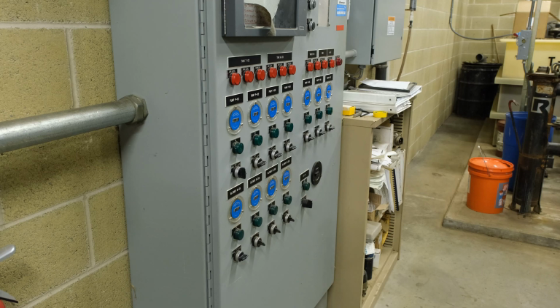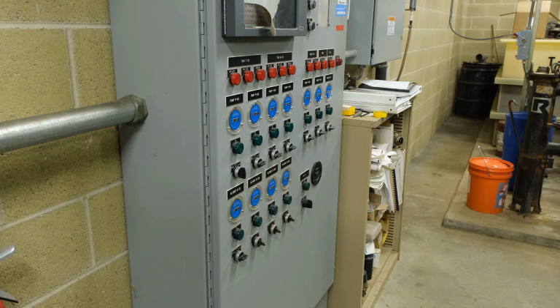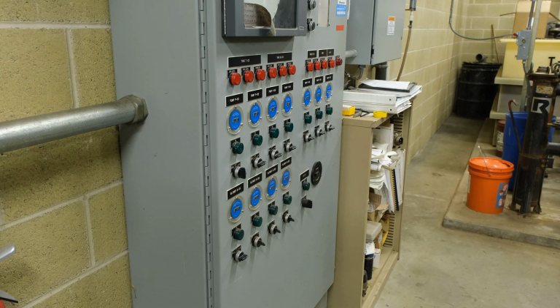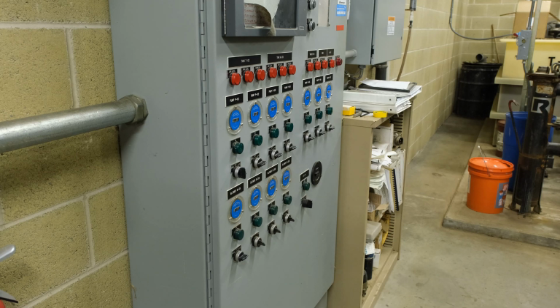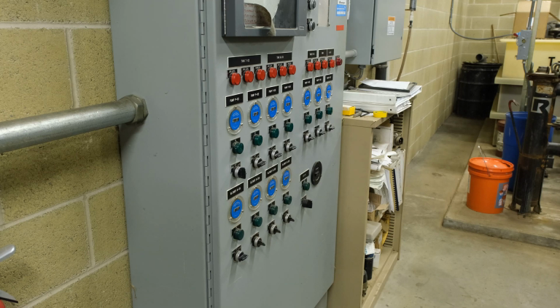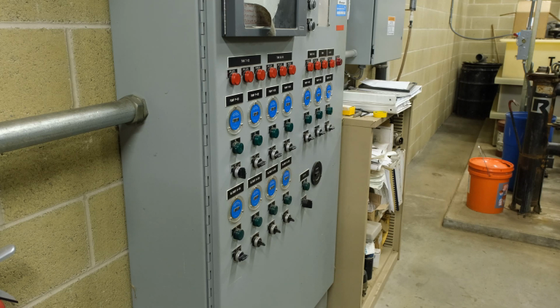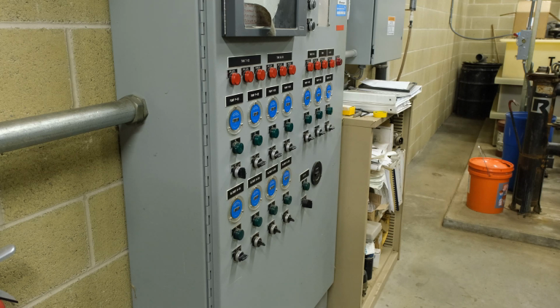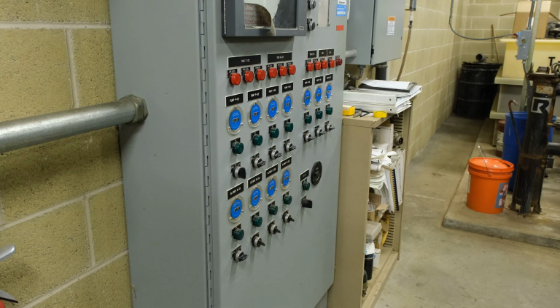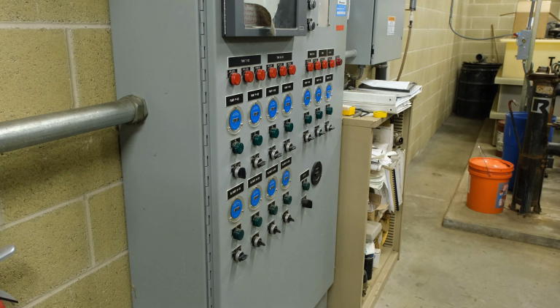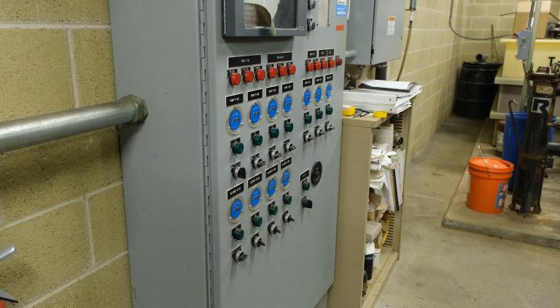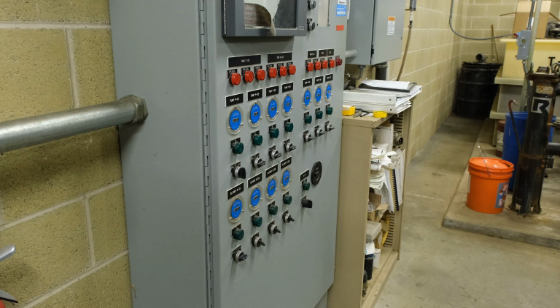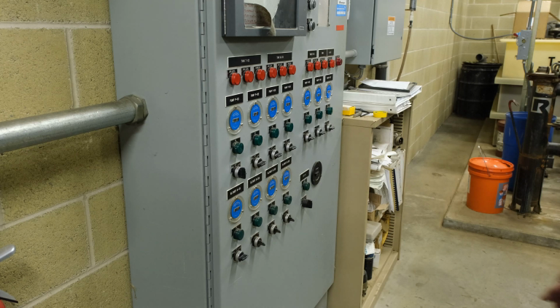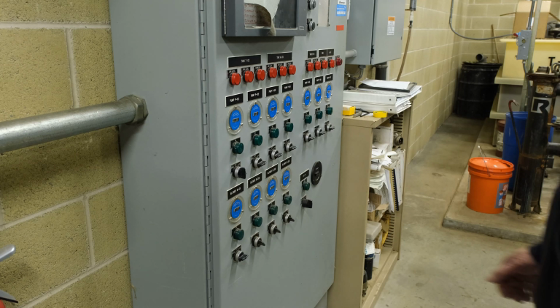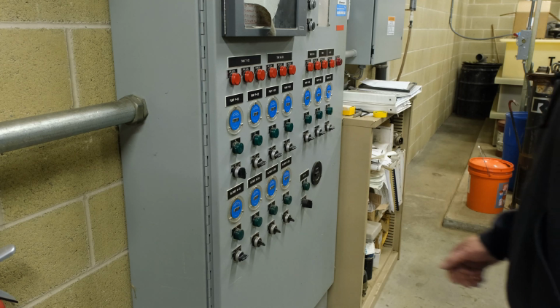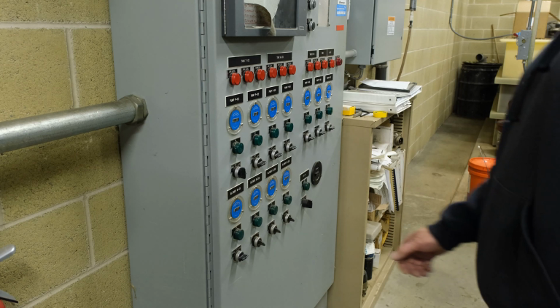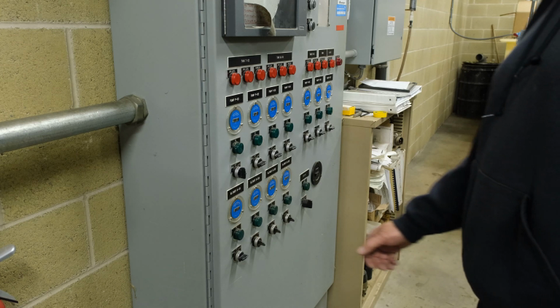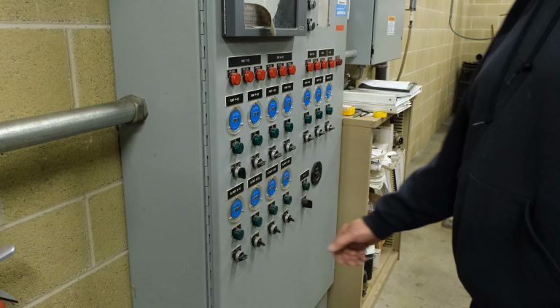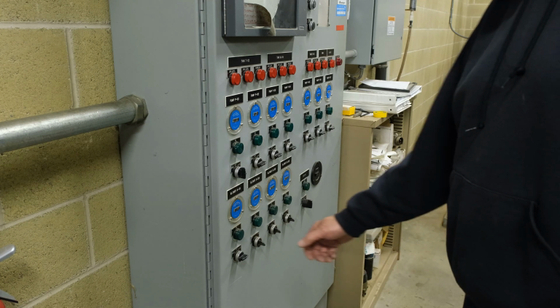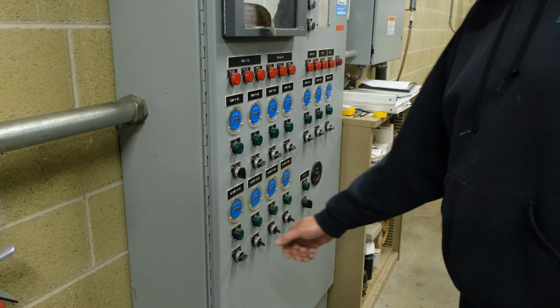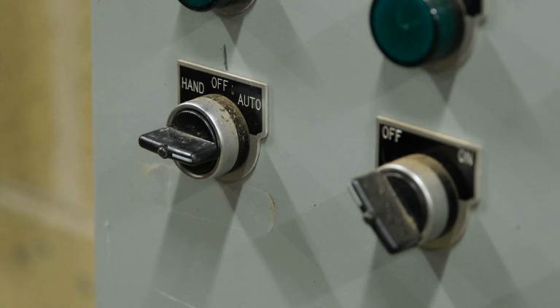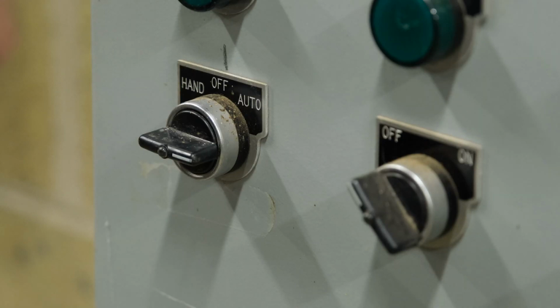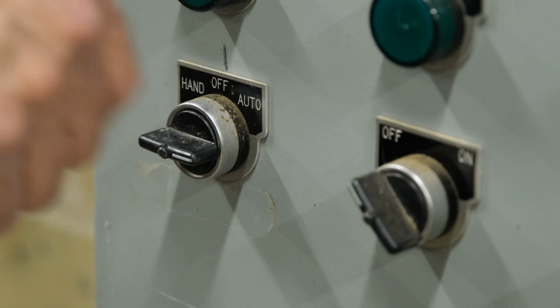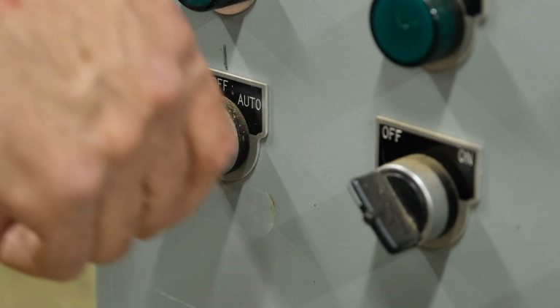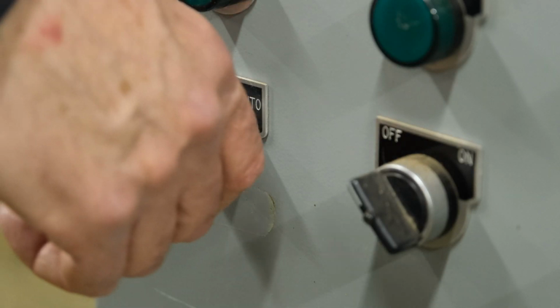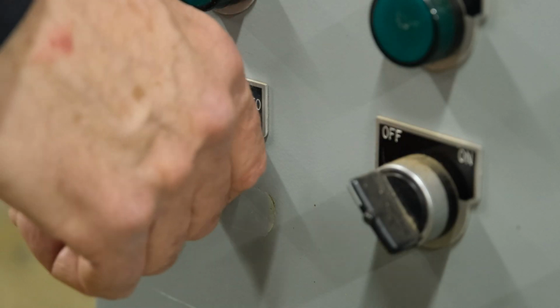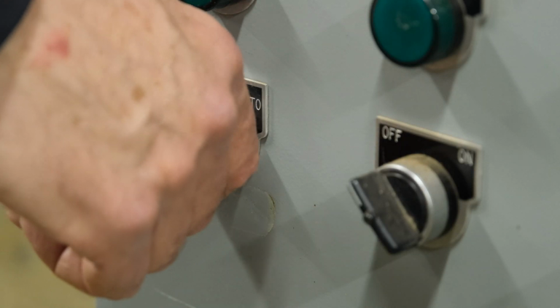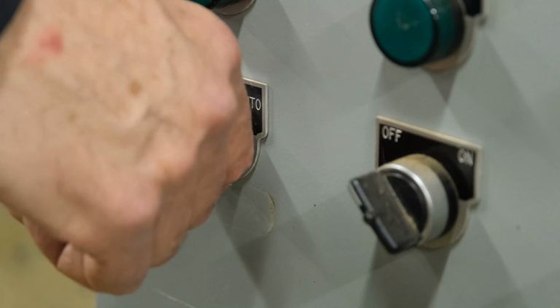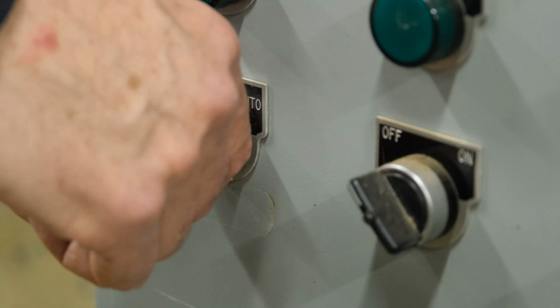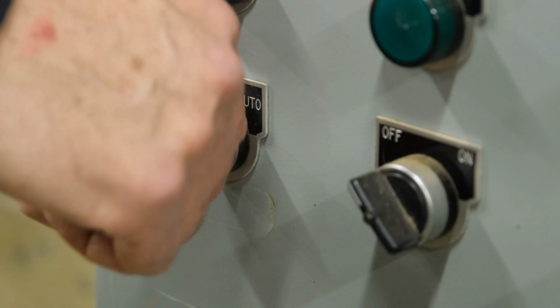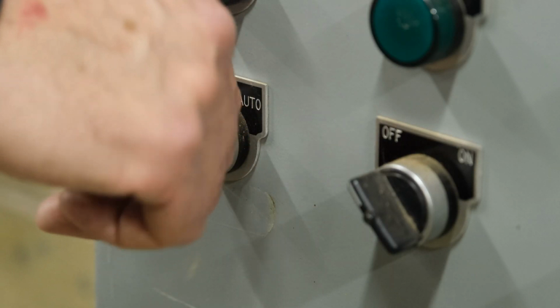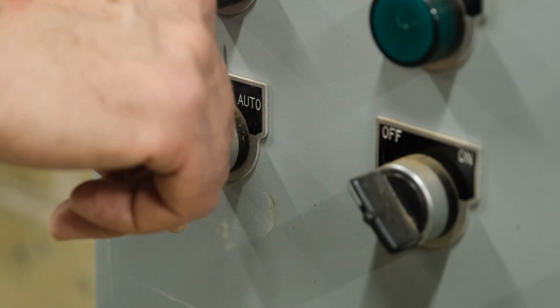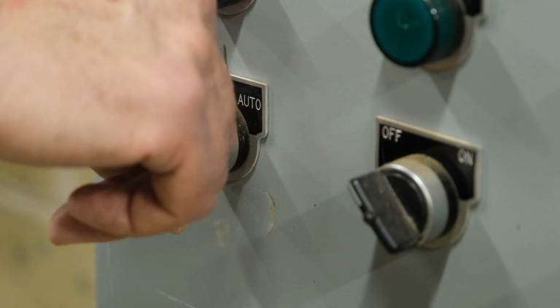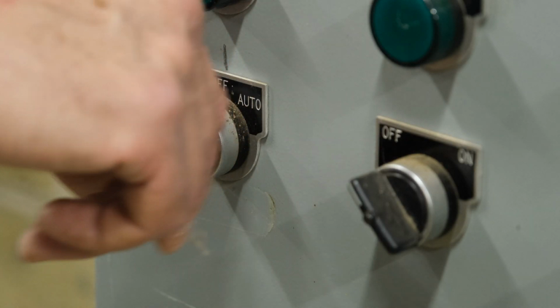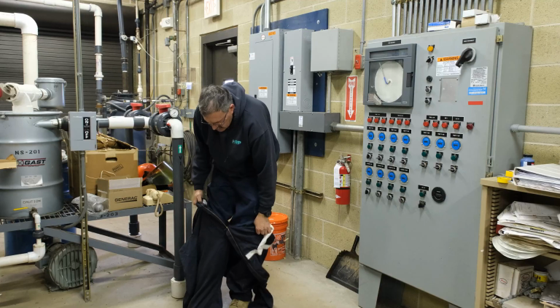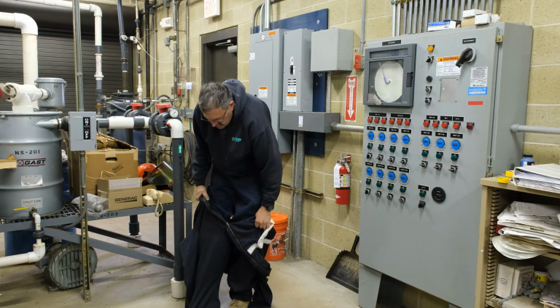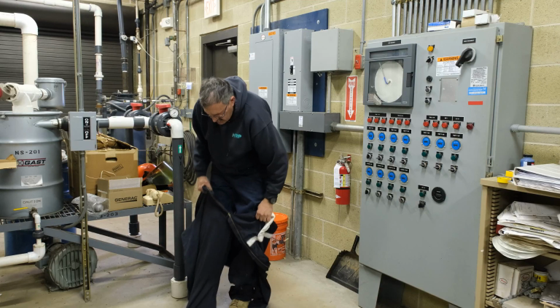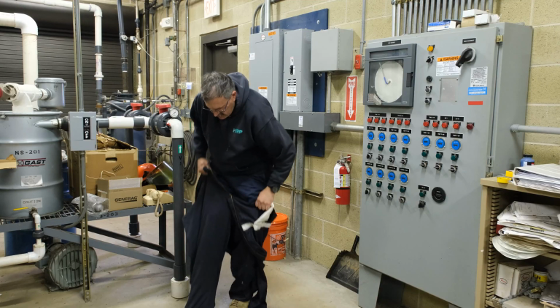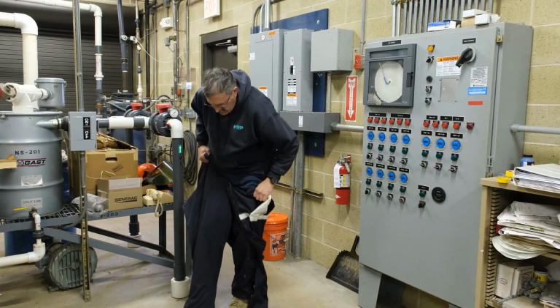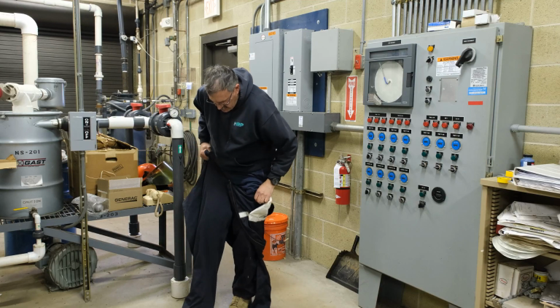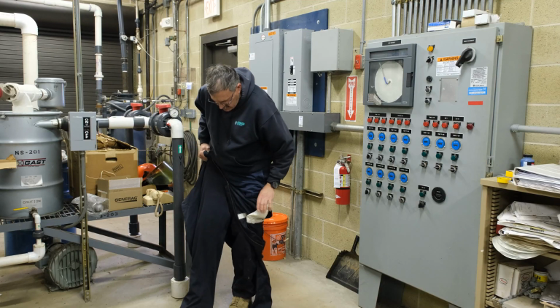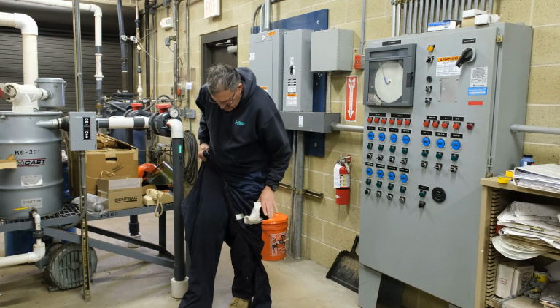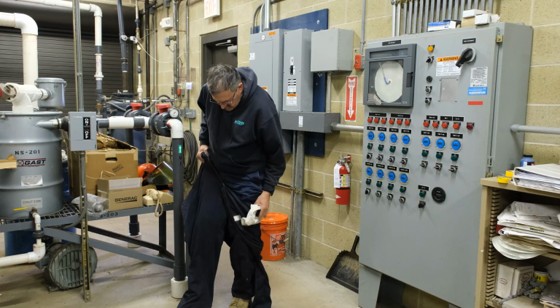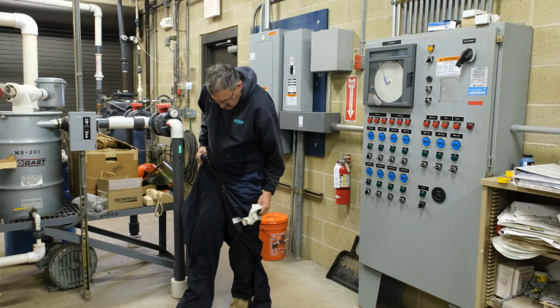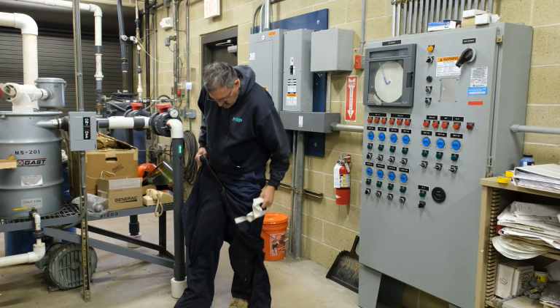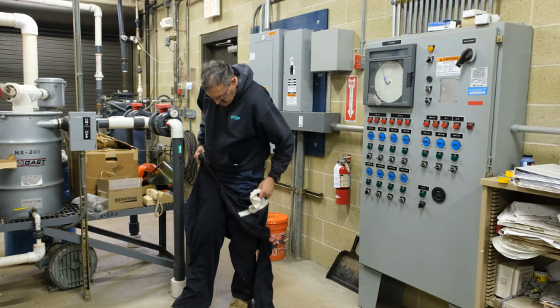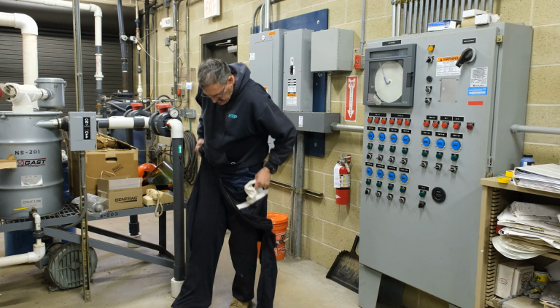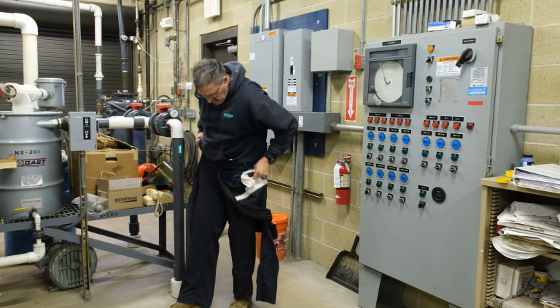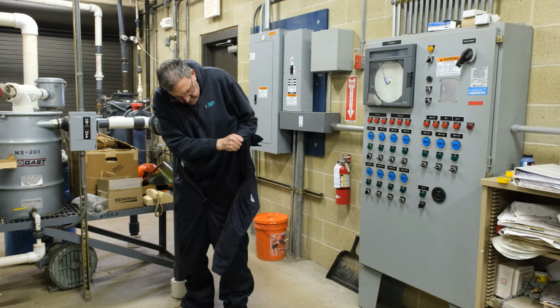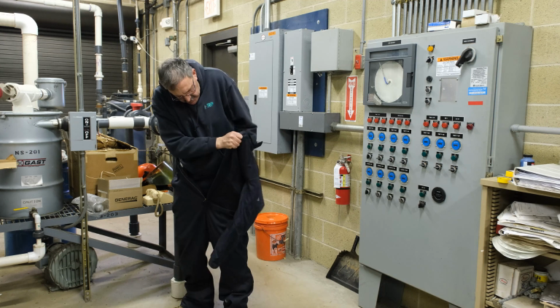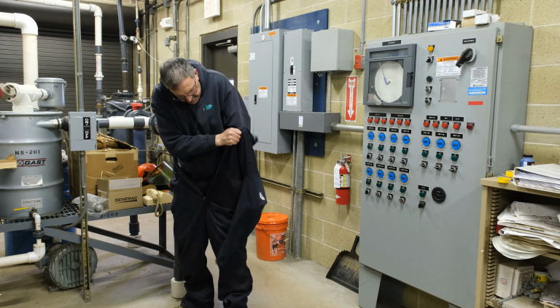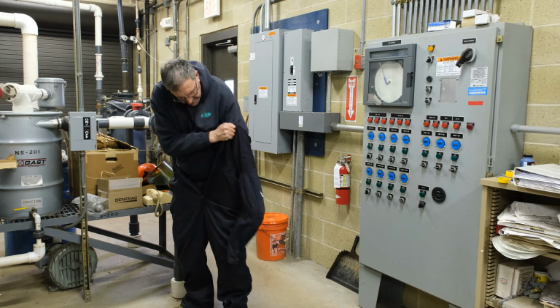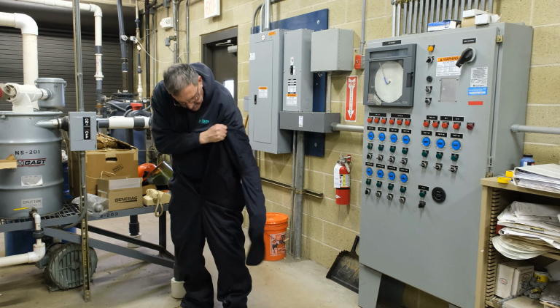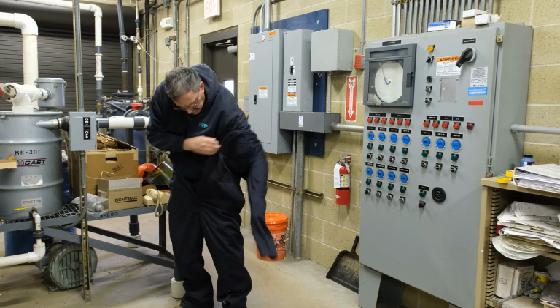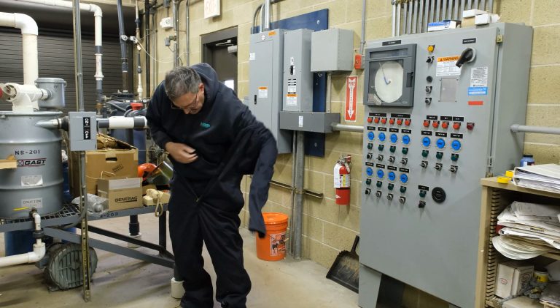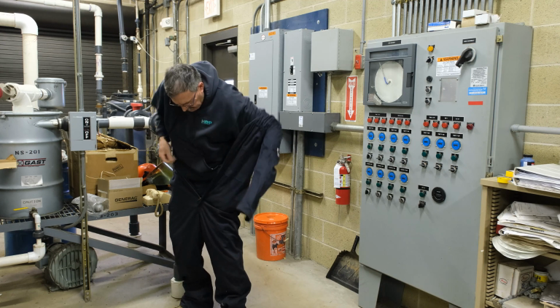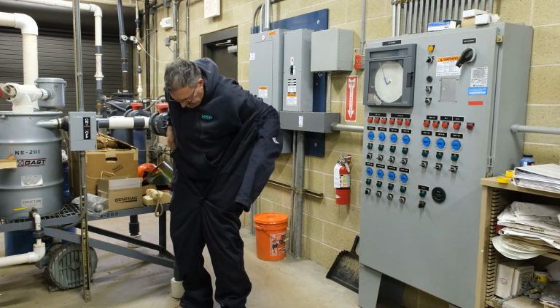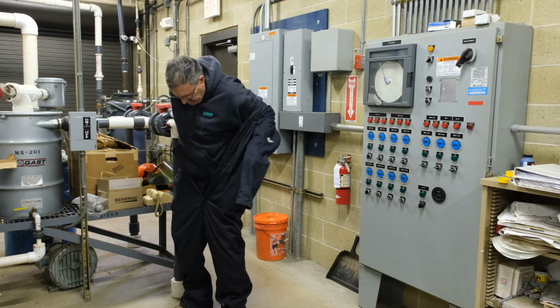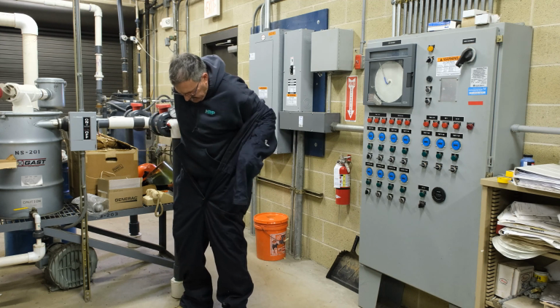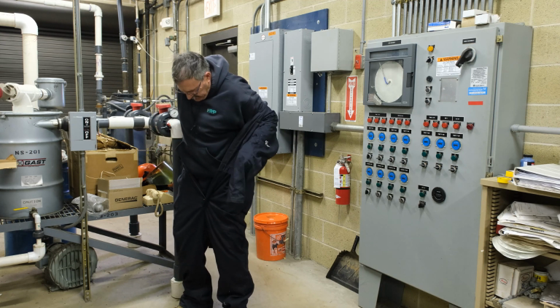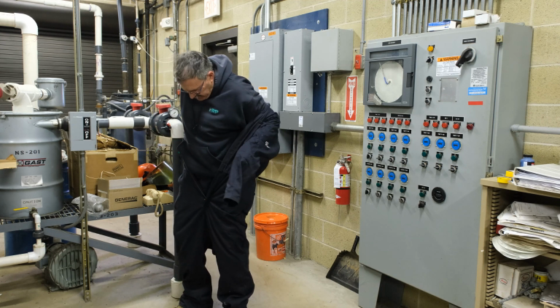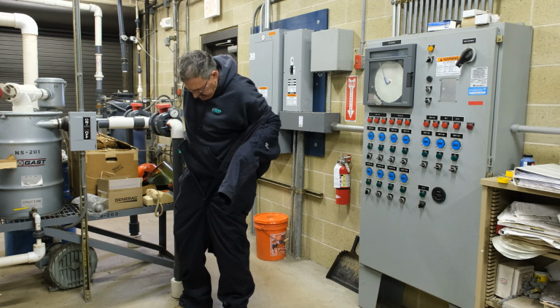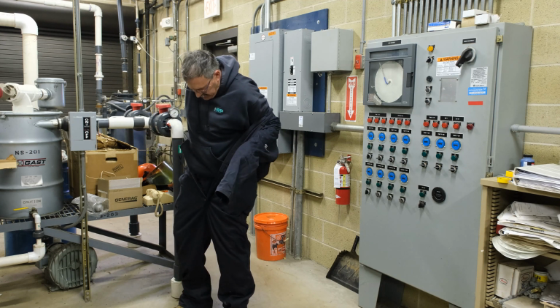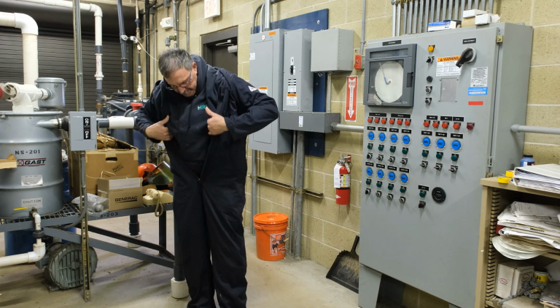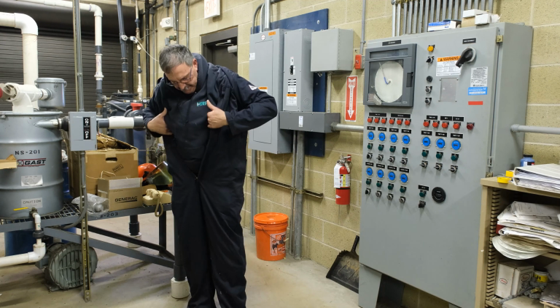Step one: turn off the power. Next, suit up in the correct personal protective equipment.